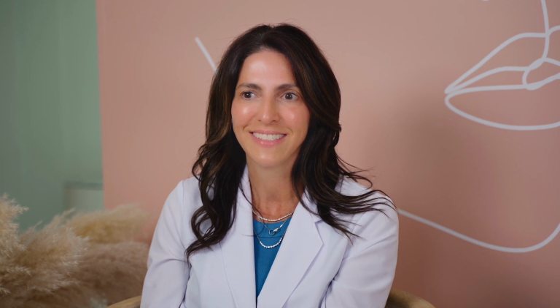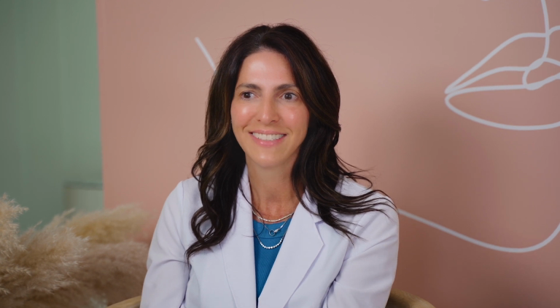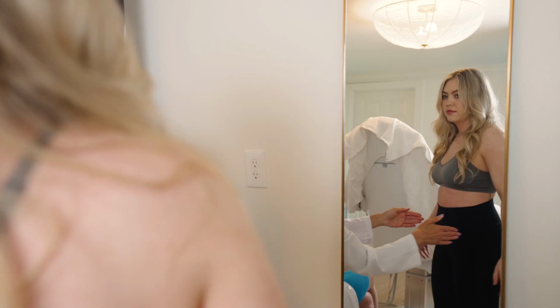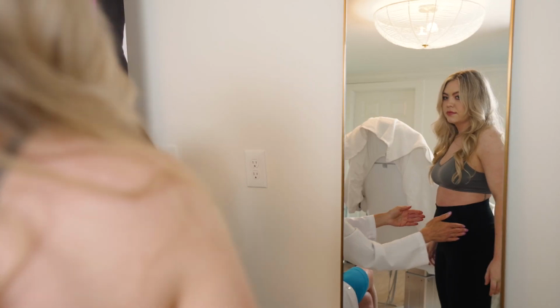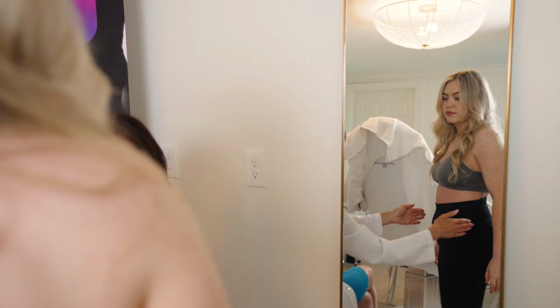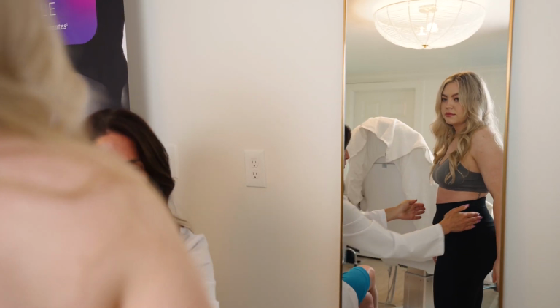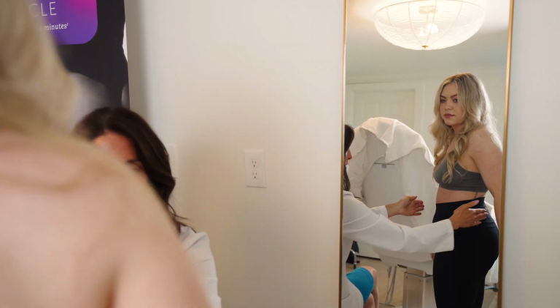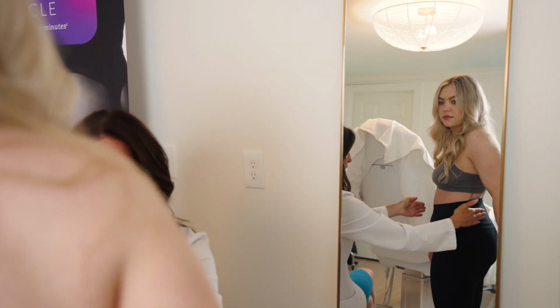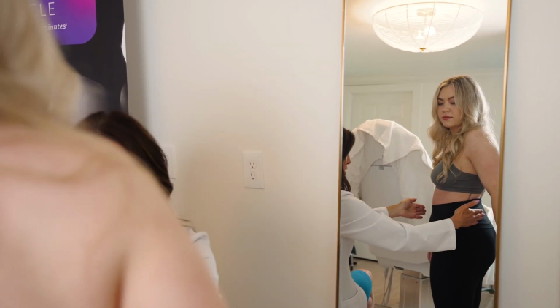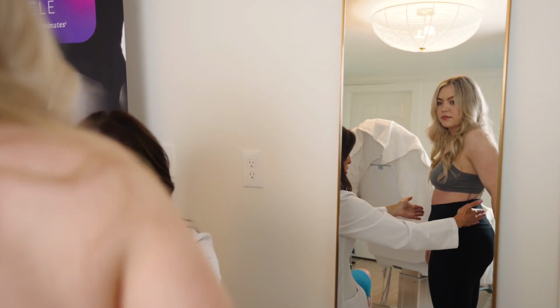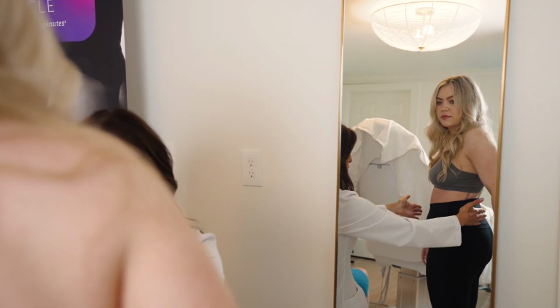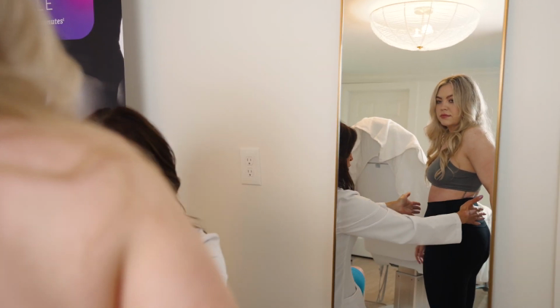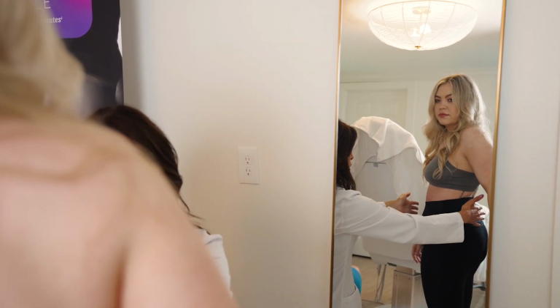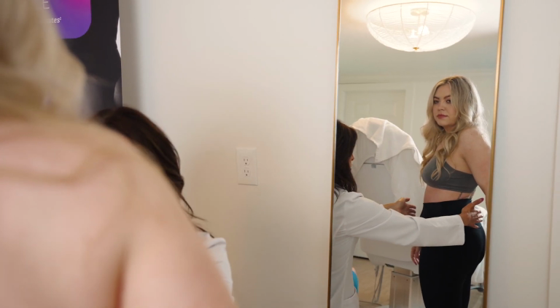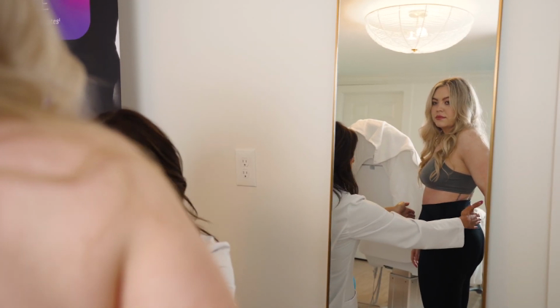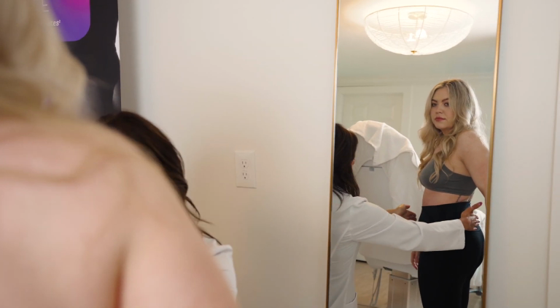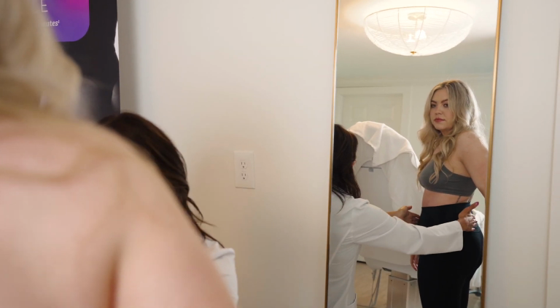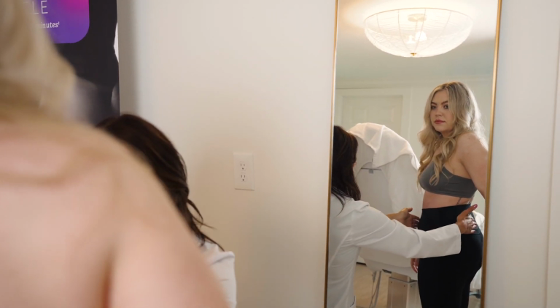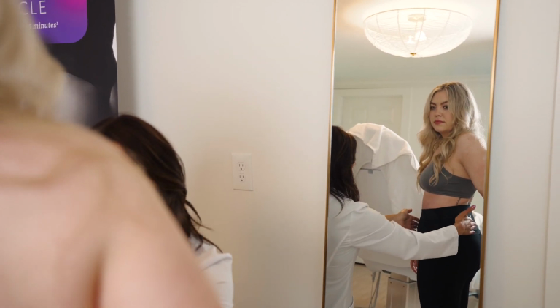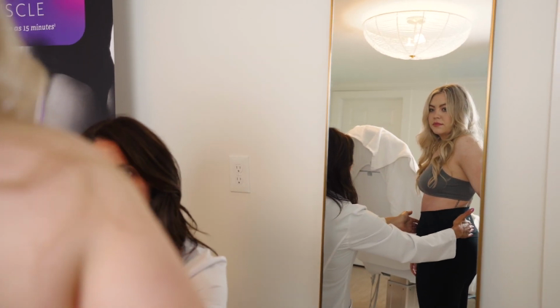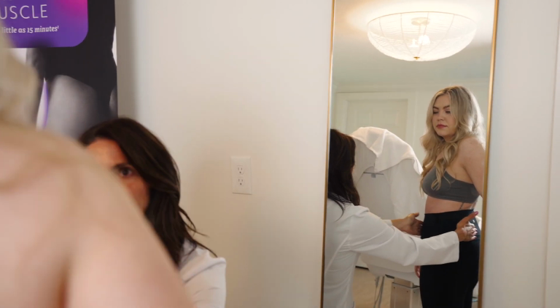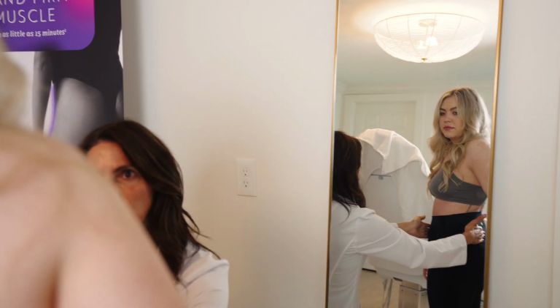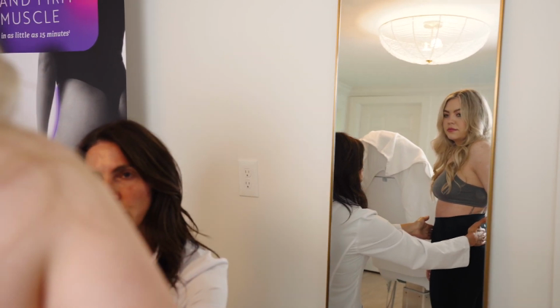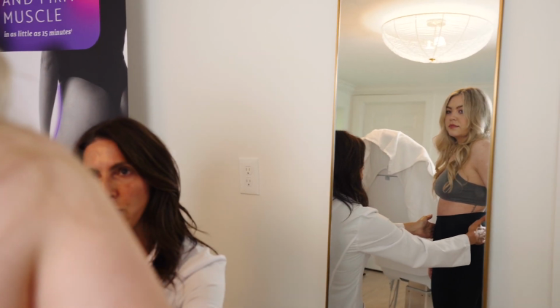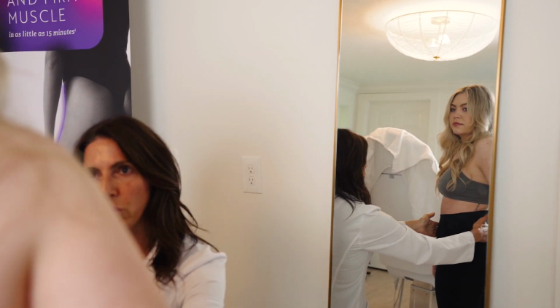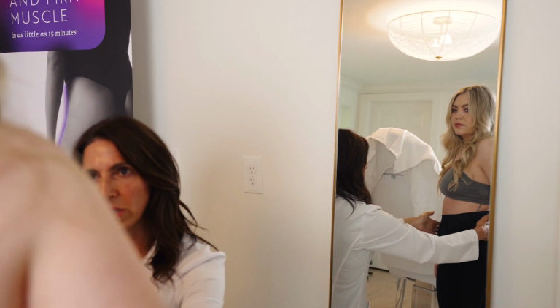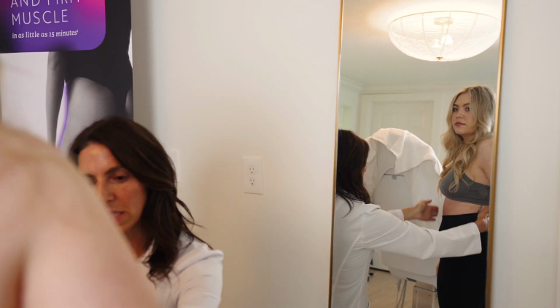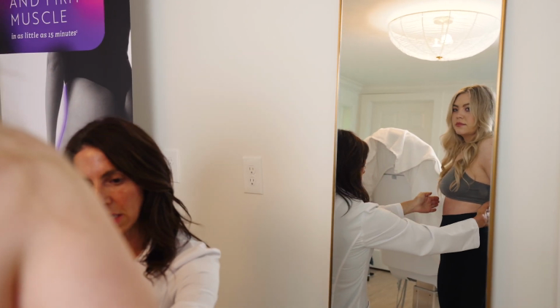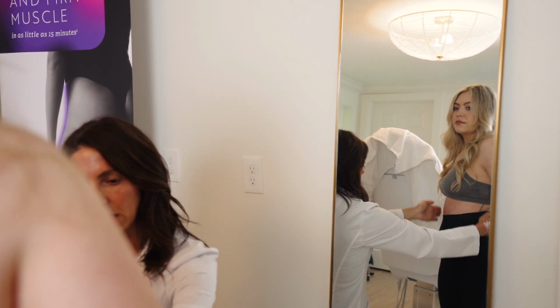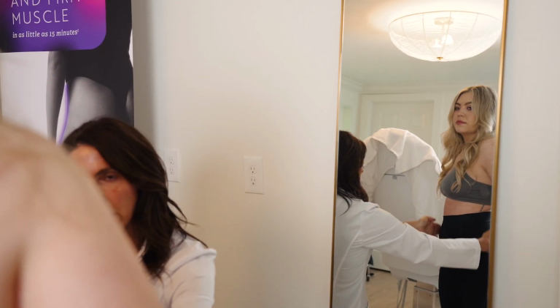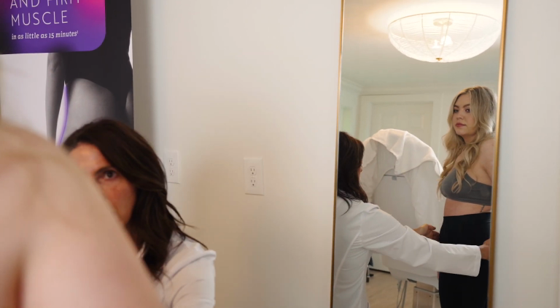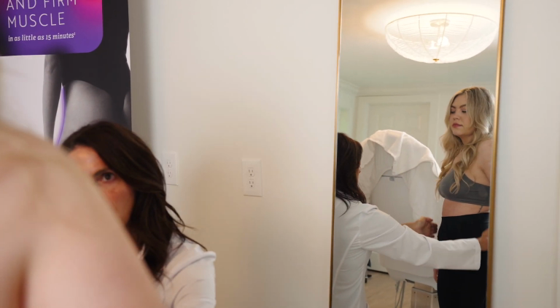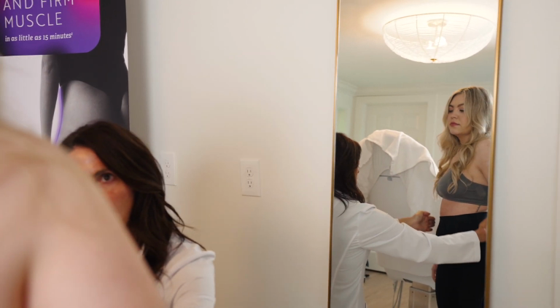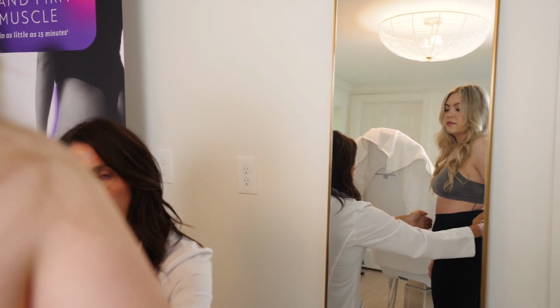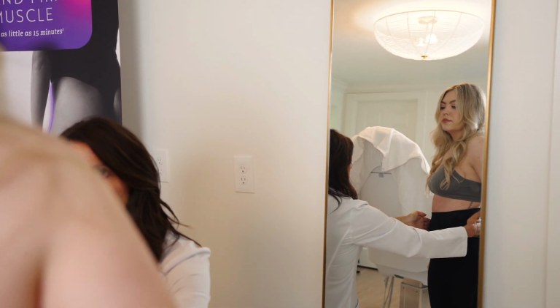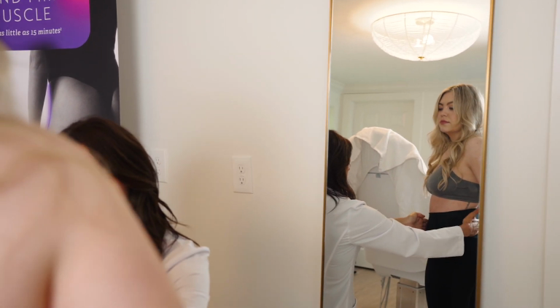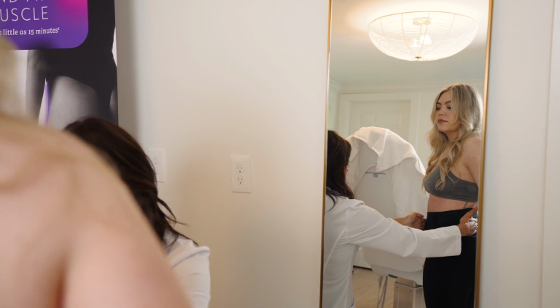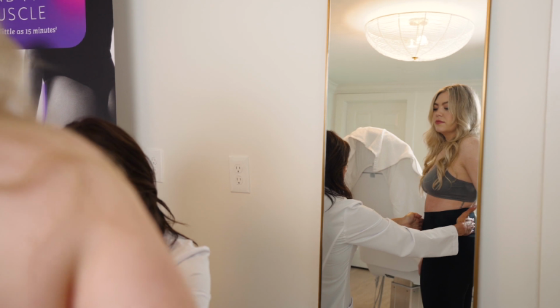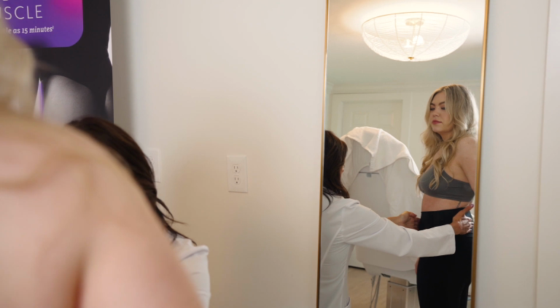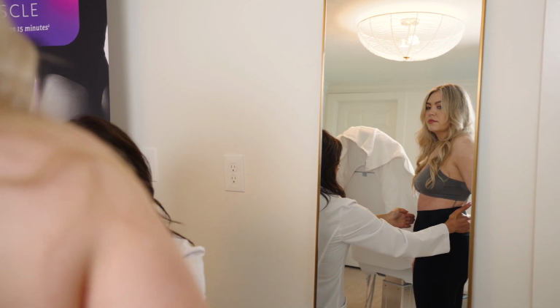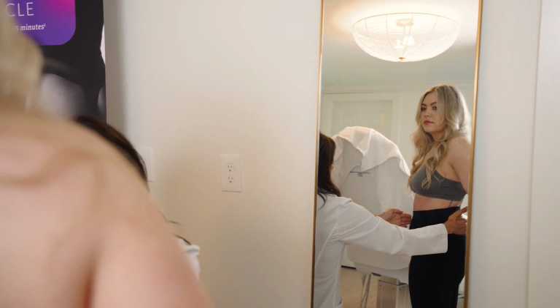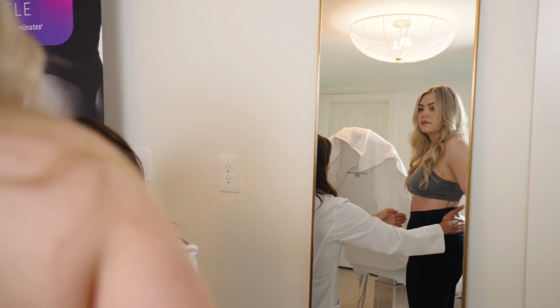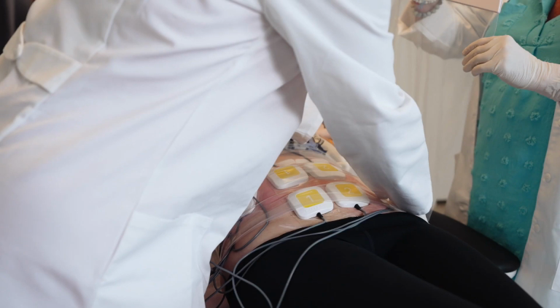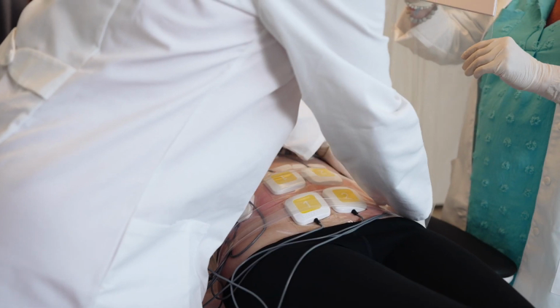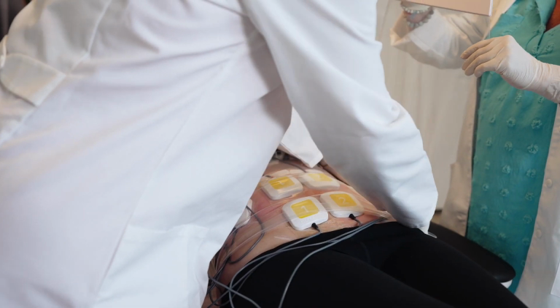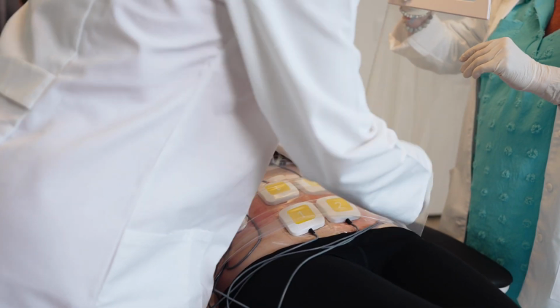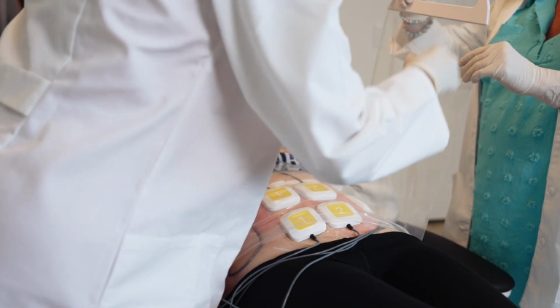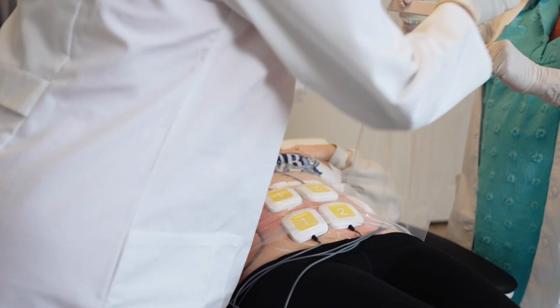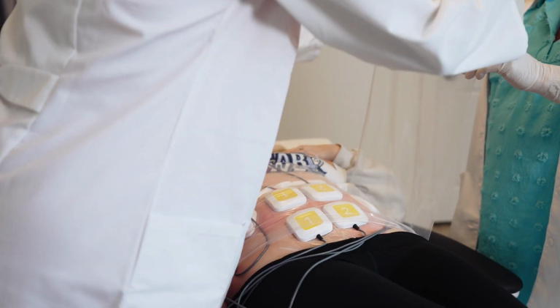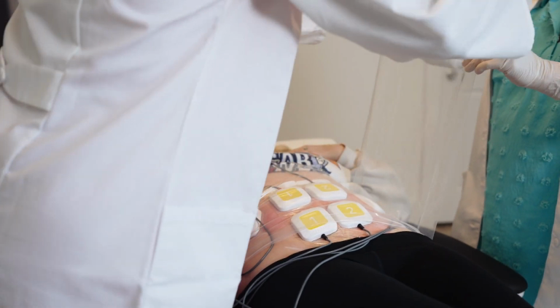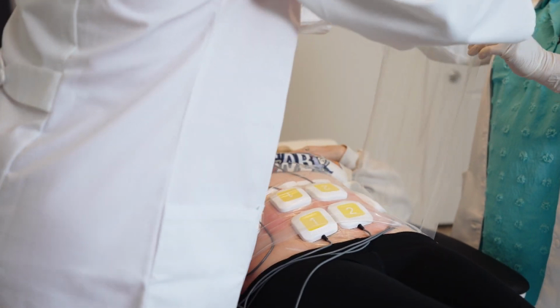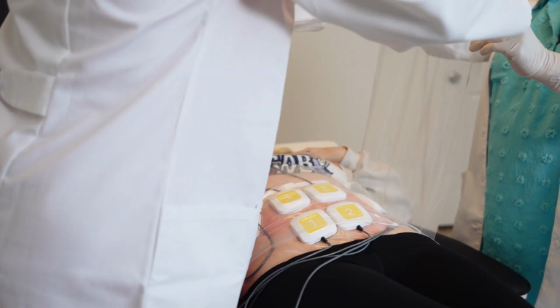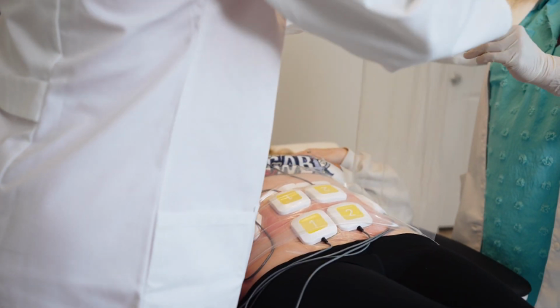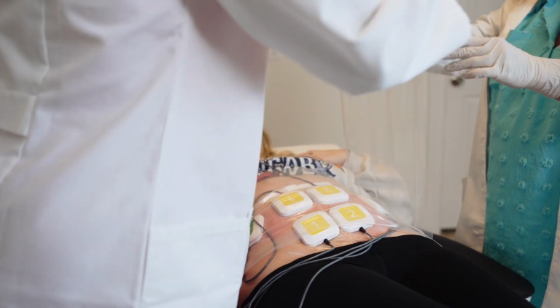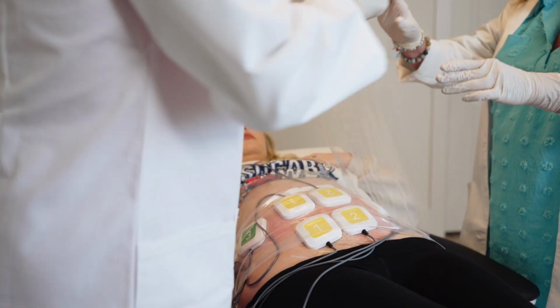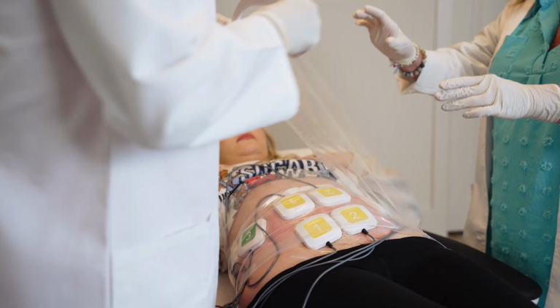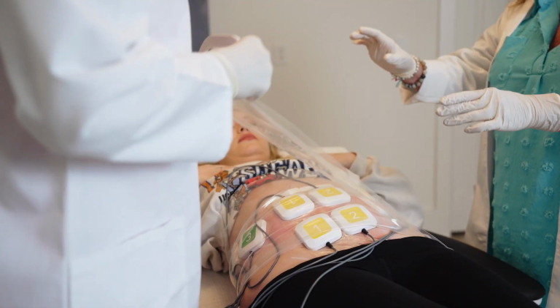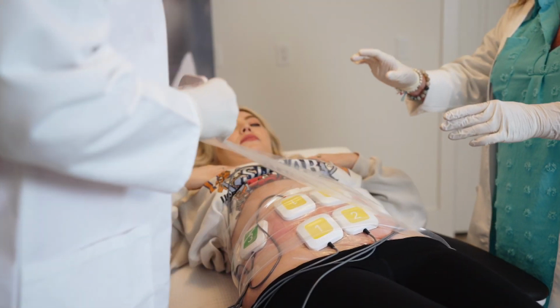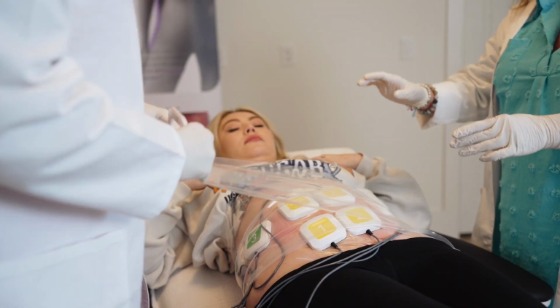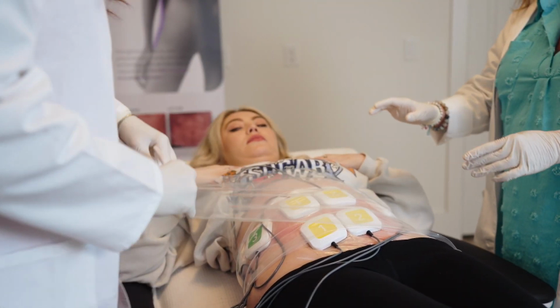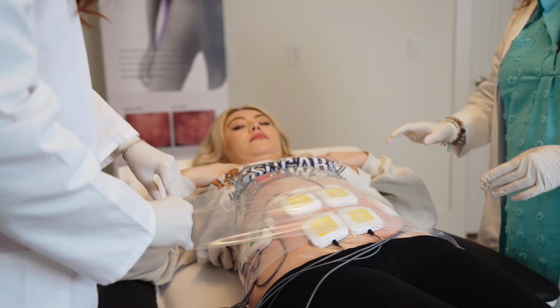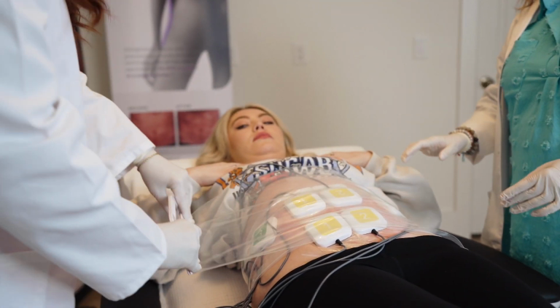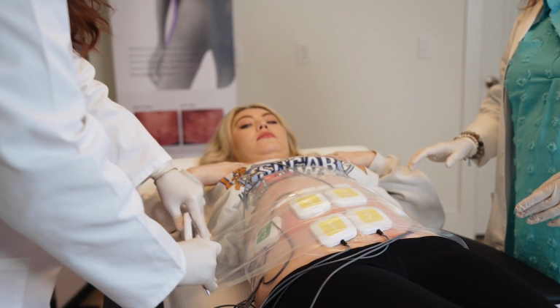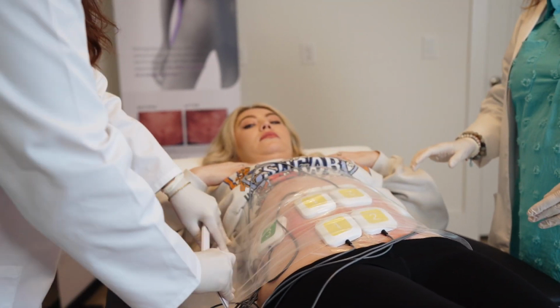I recommend TruBody to my patients because it works. That's the number one reason, but also just as importantly because I can customize it to their needs.